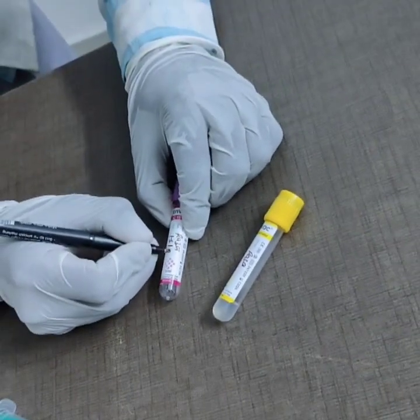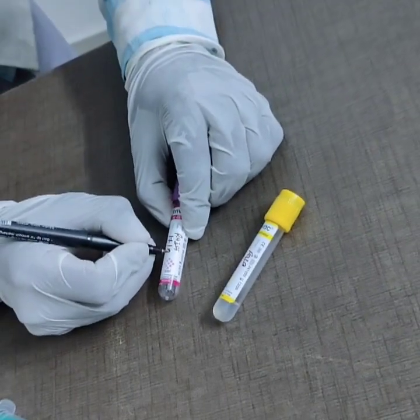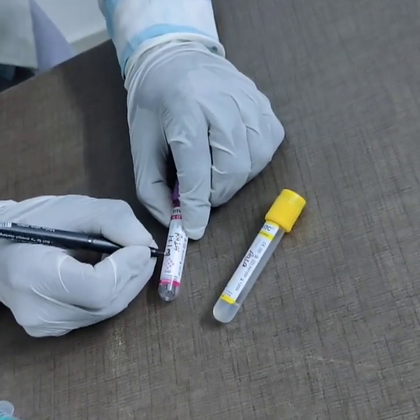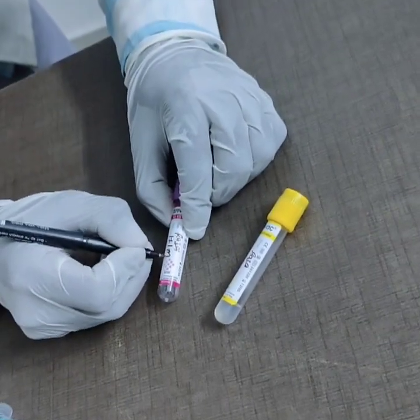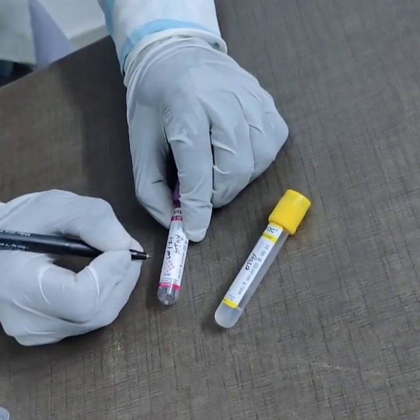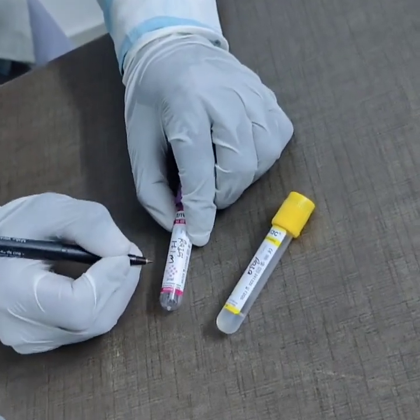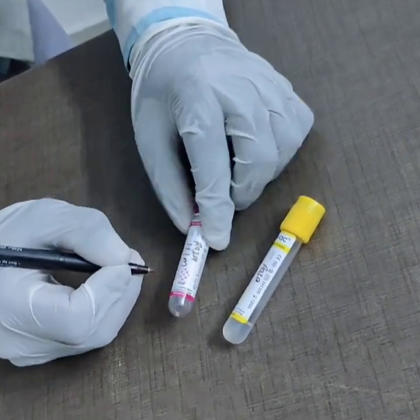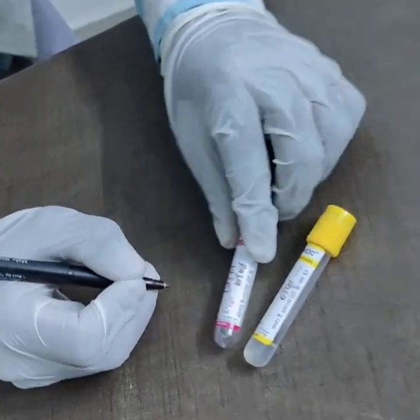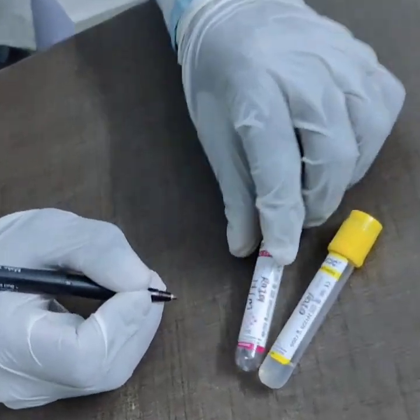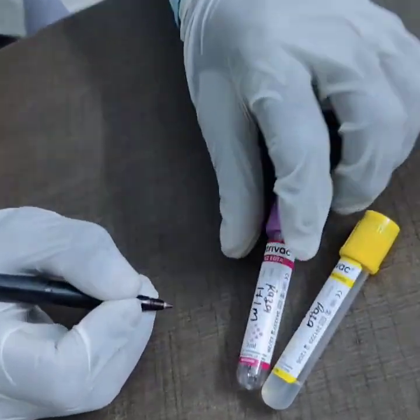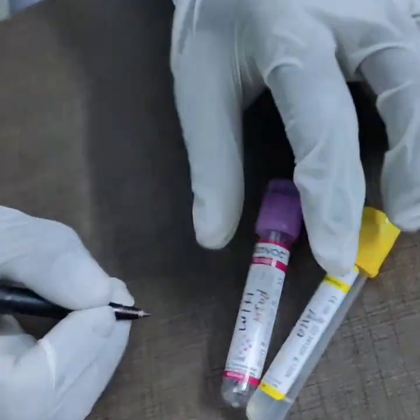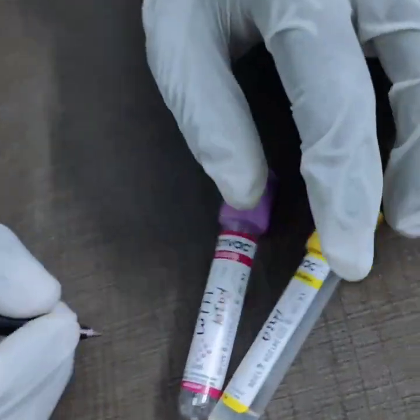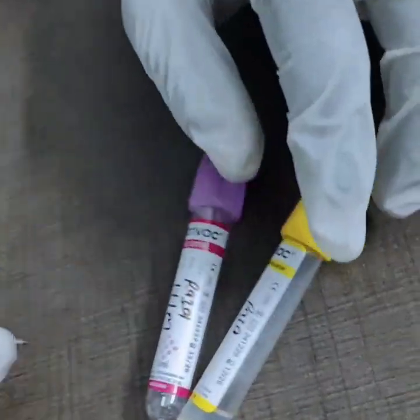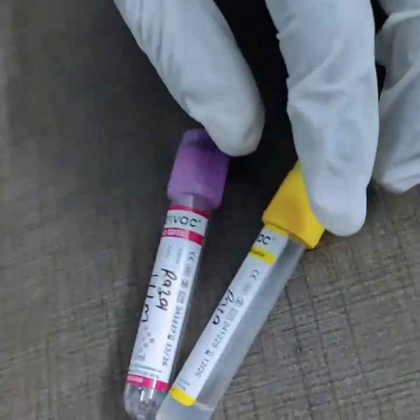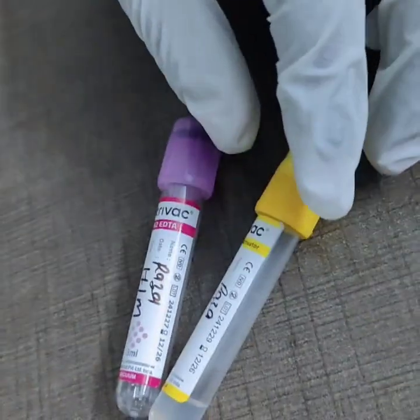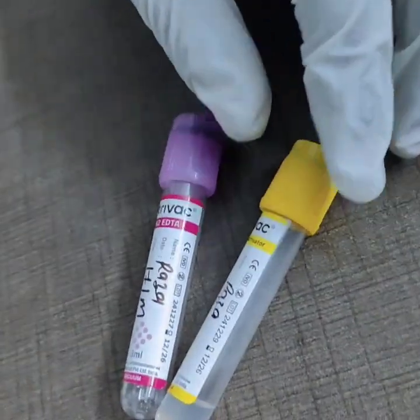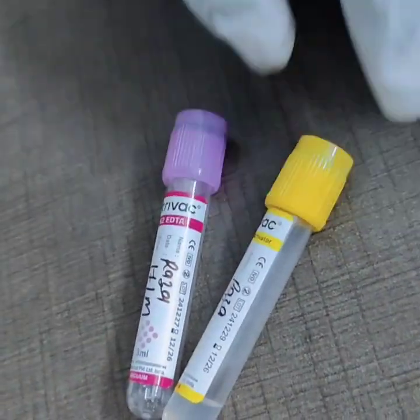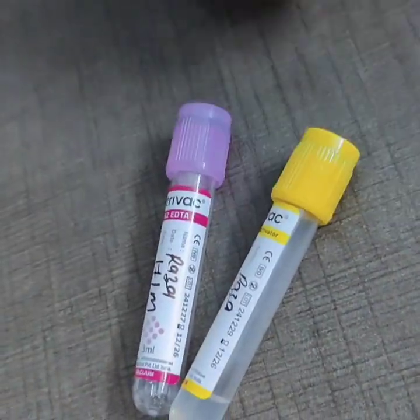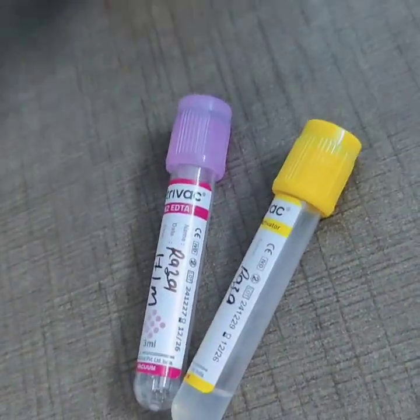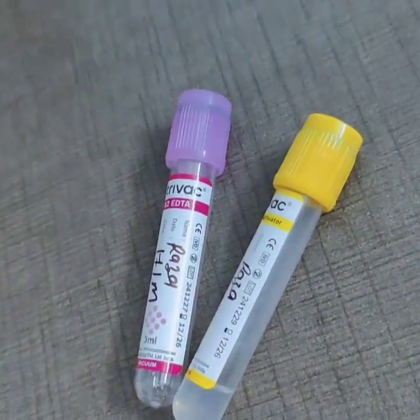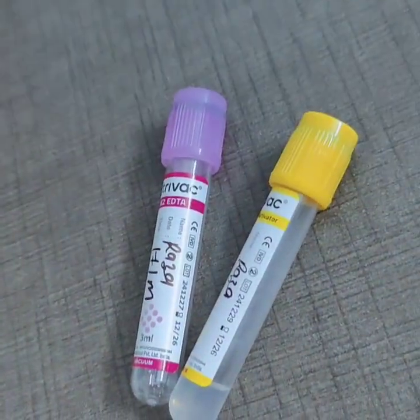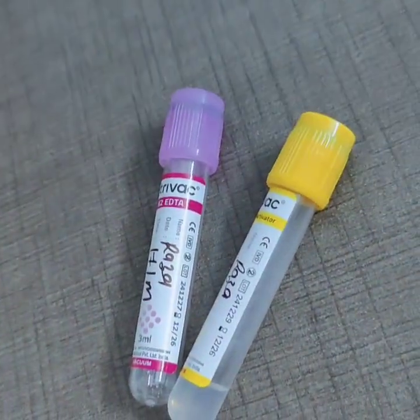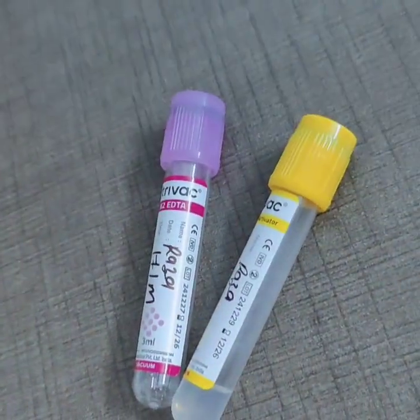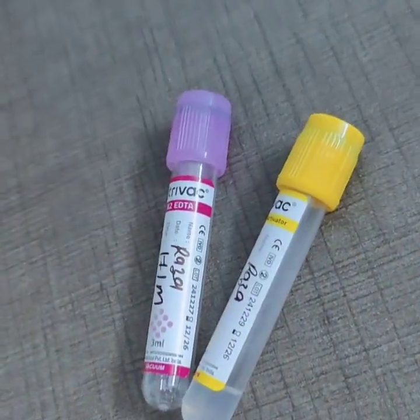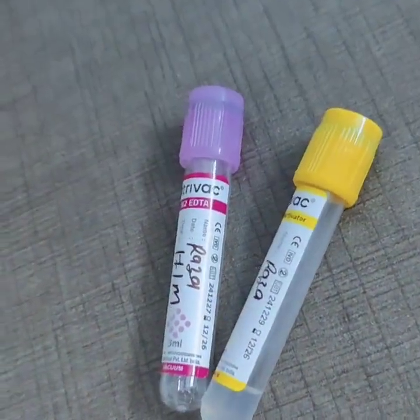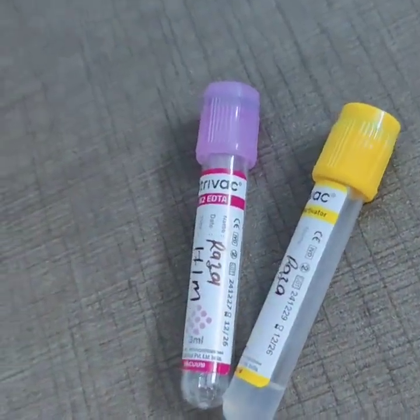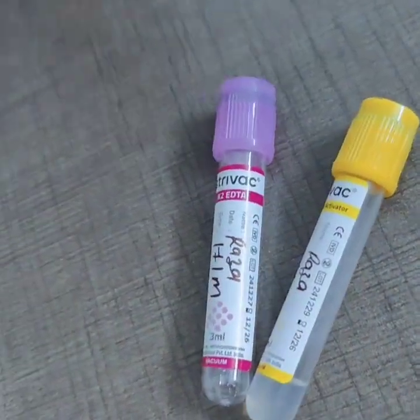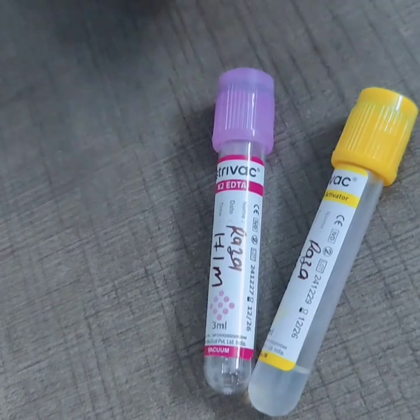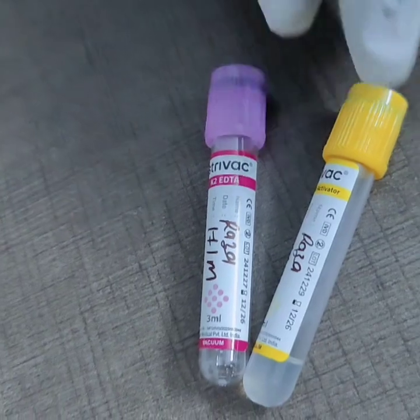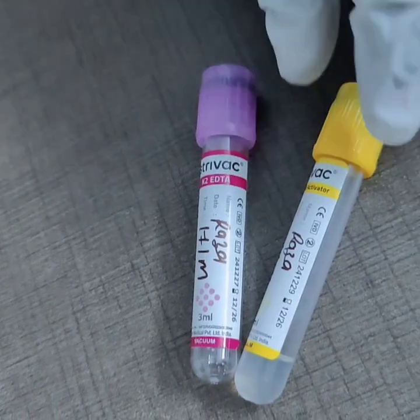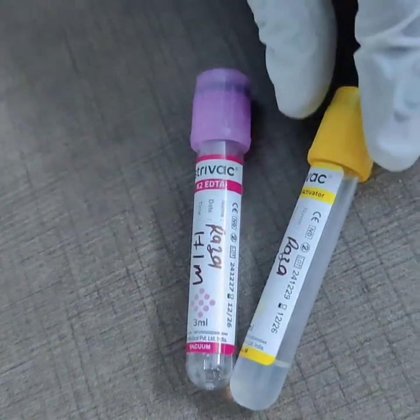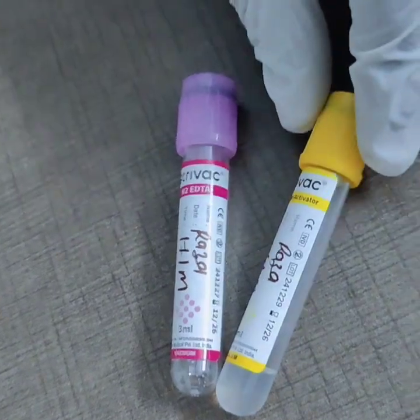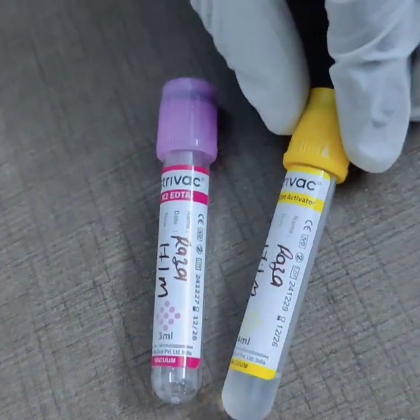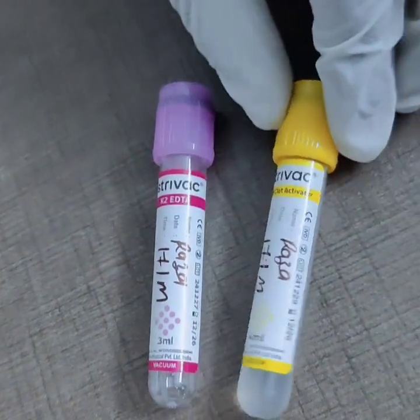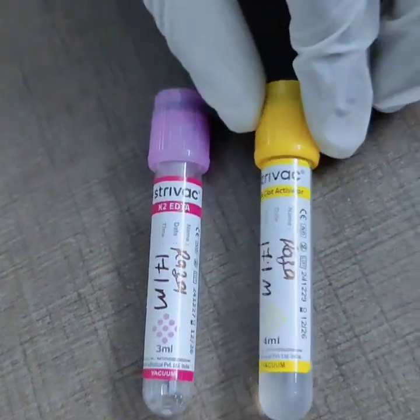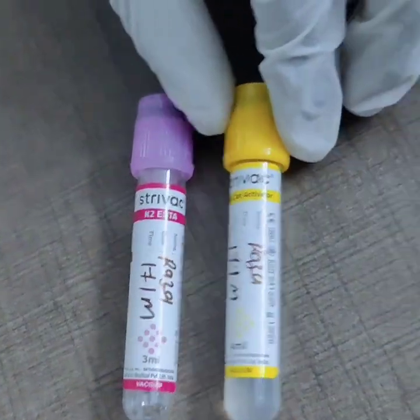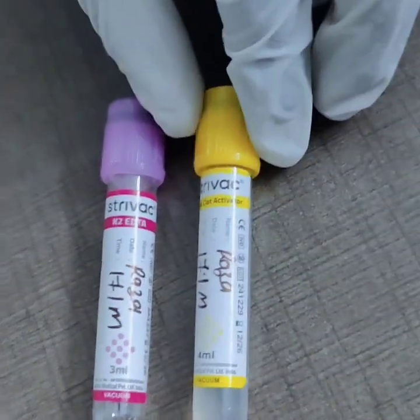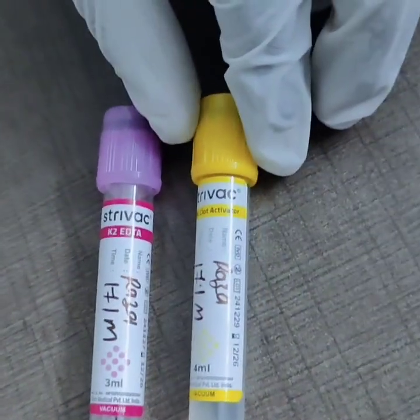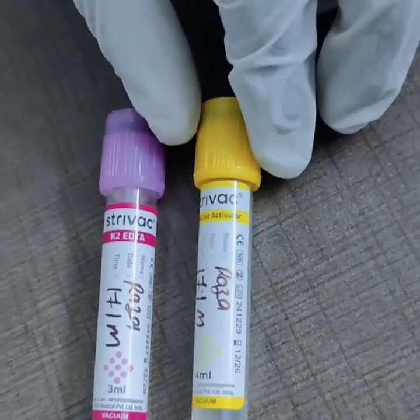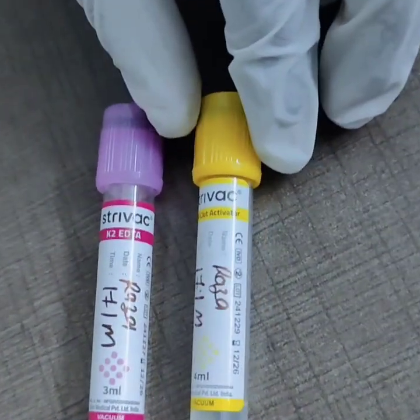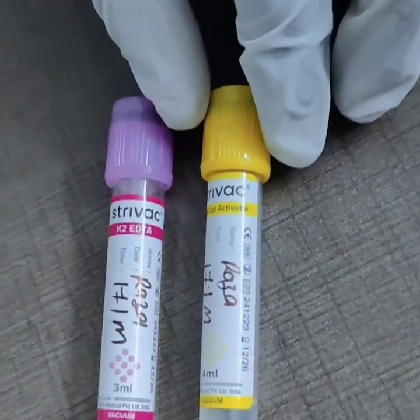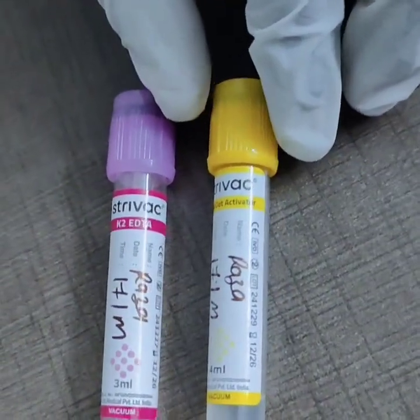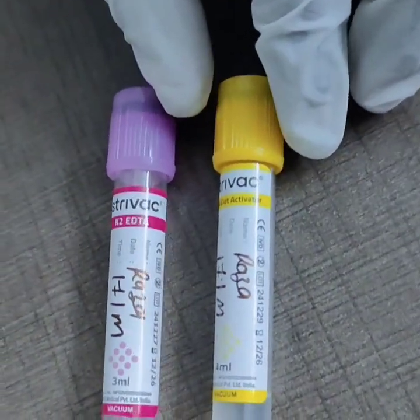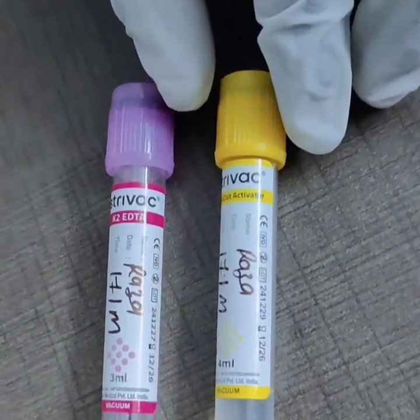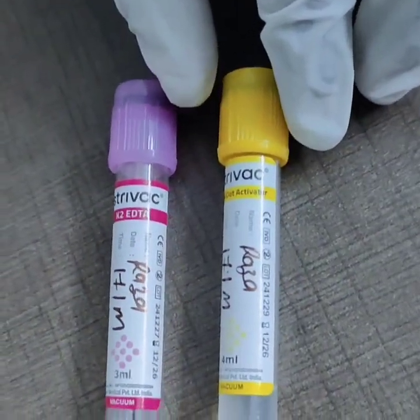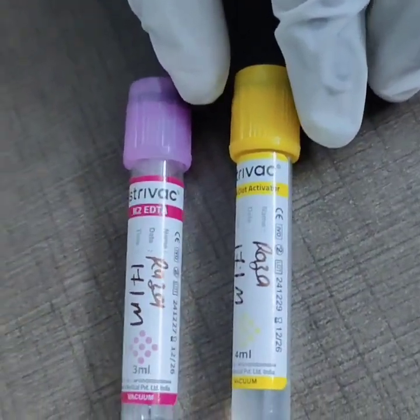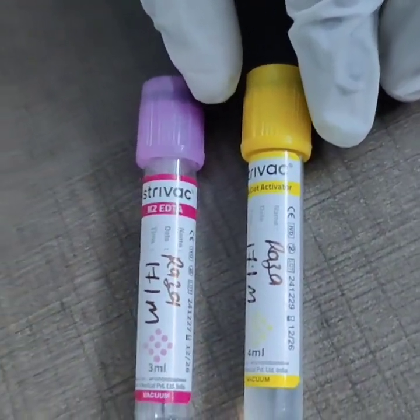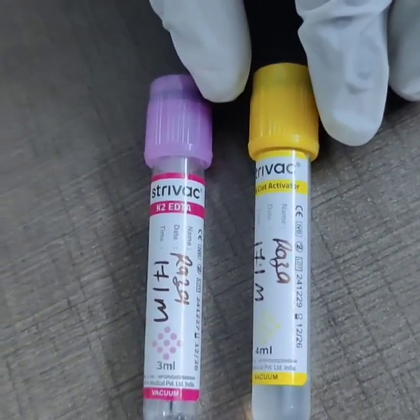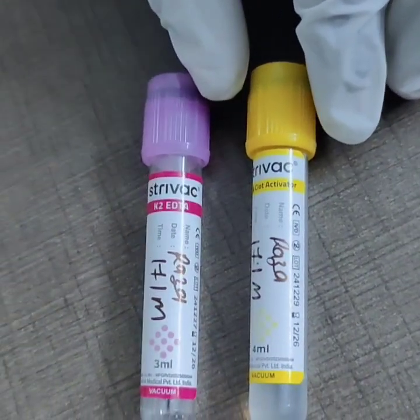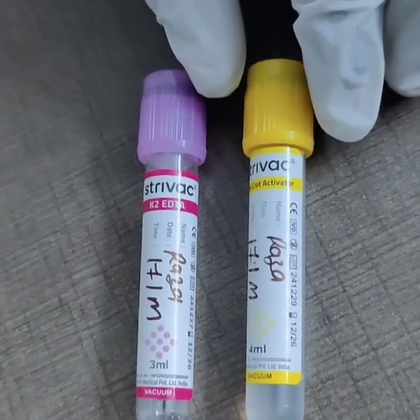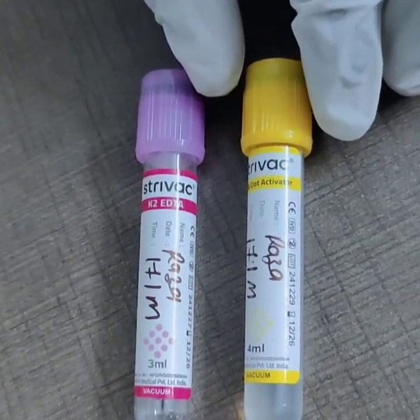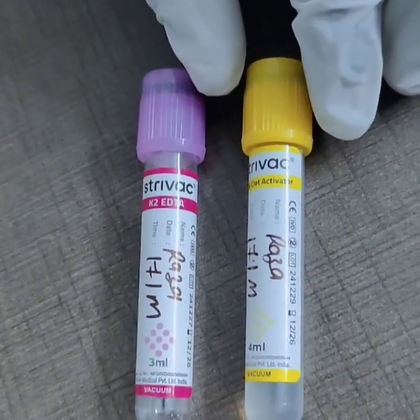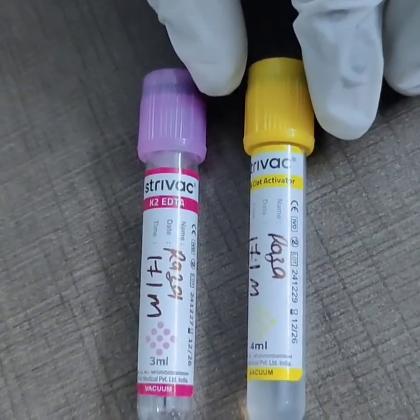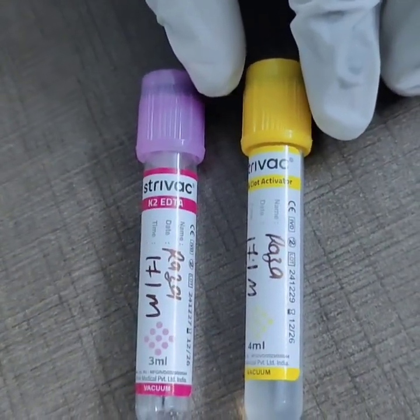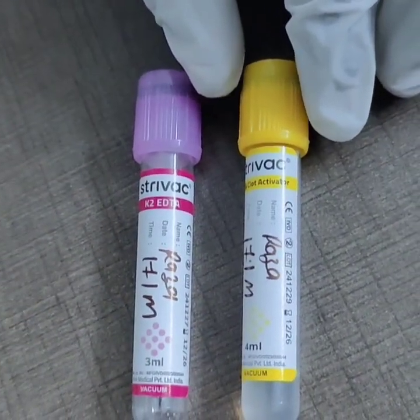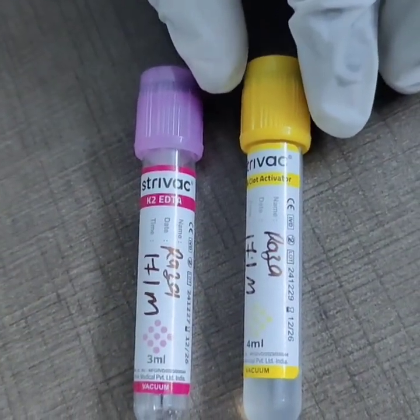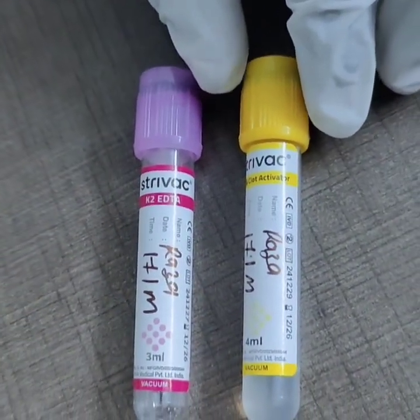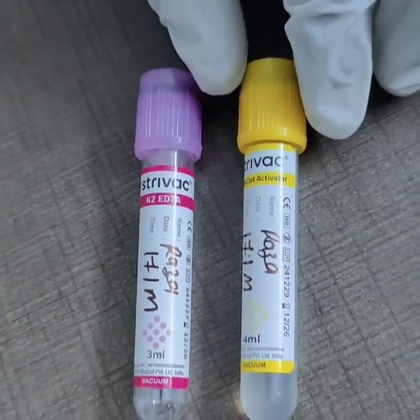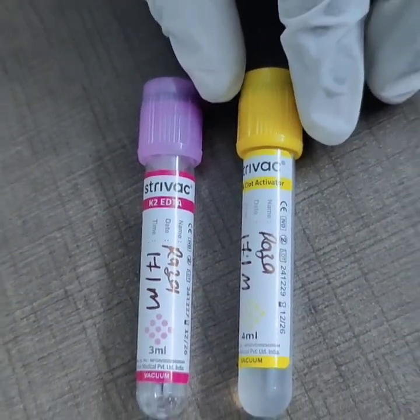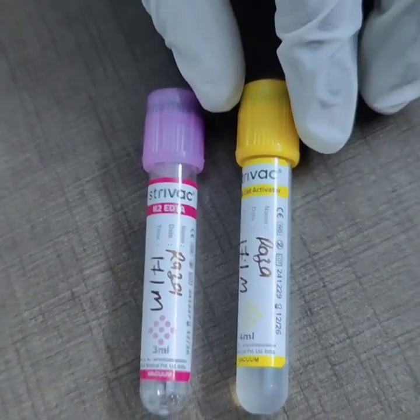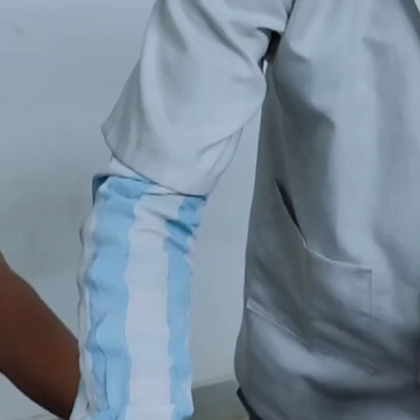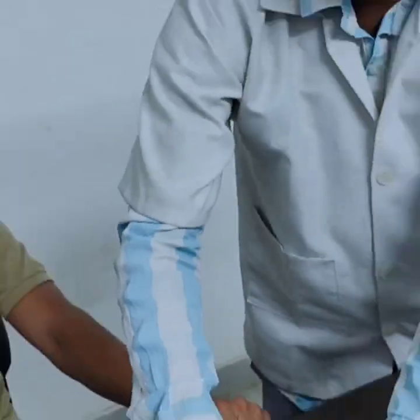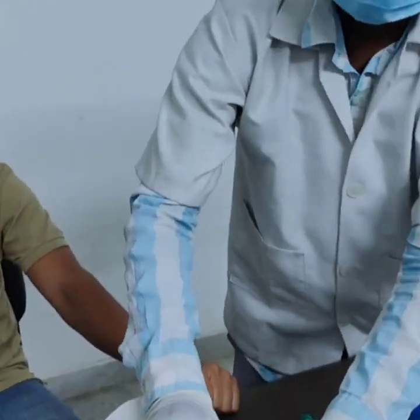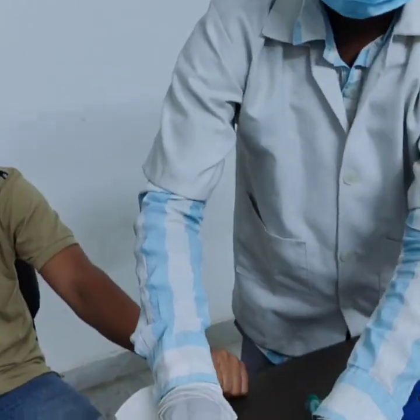Then, wear gloves to maintain proper hygiene and safety. Assemble all the necessary equipment we need.